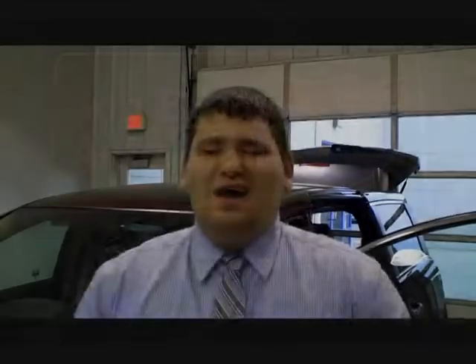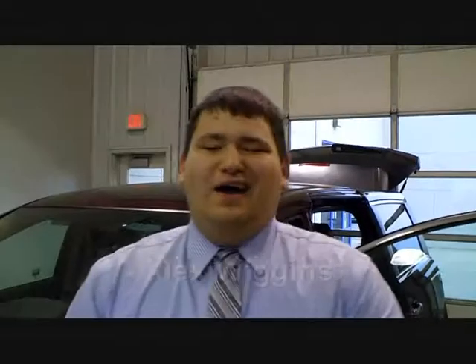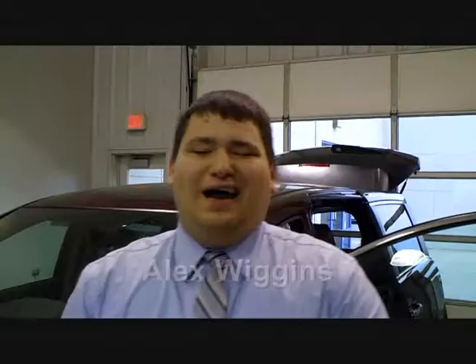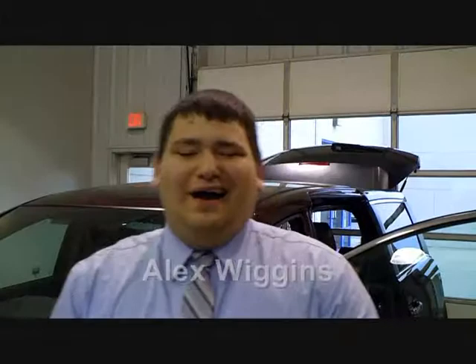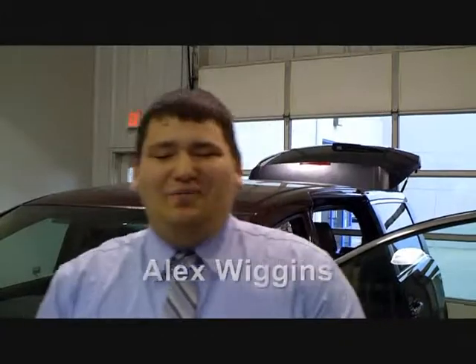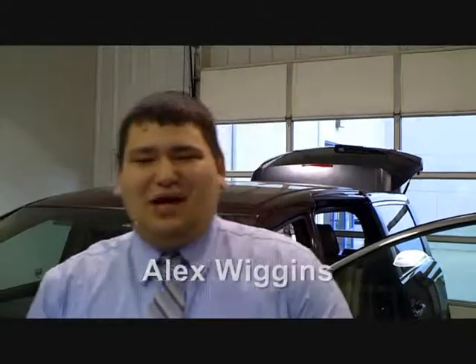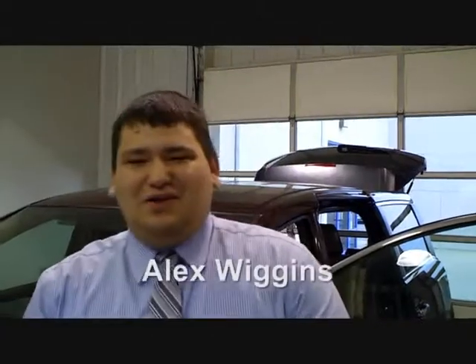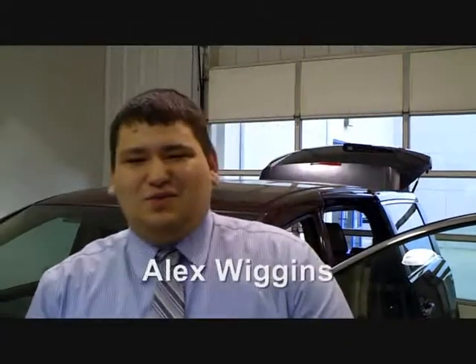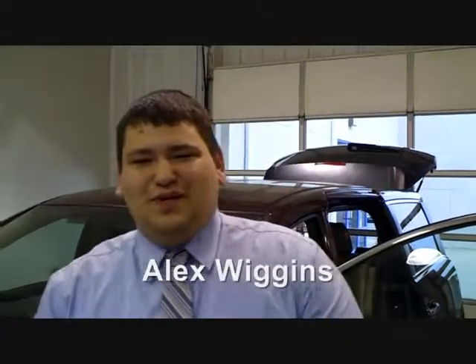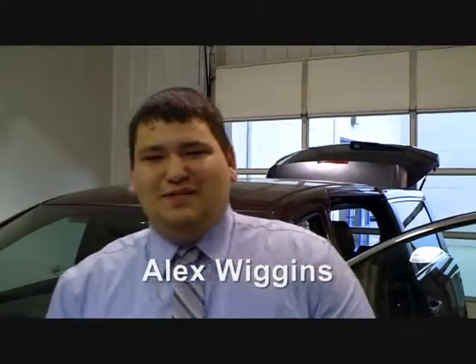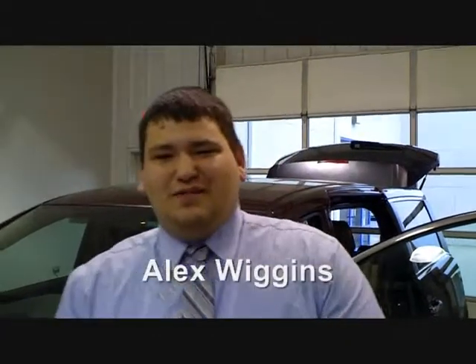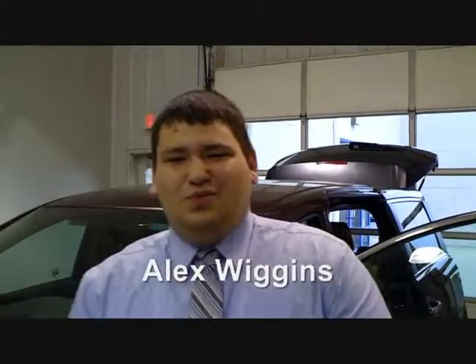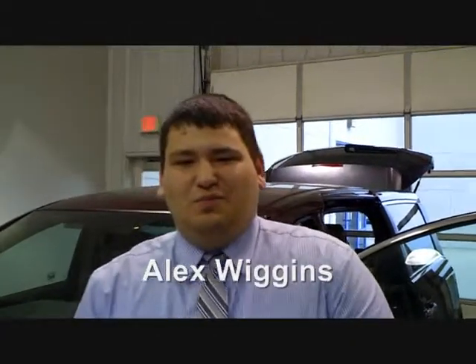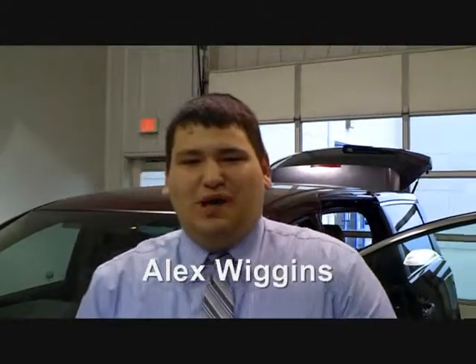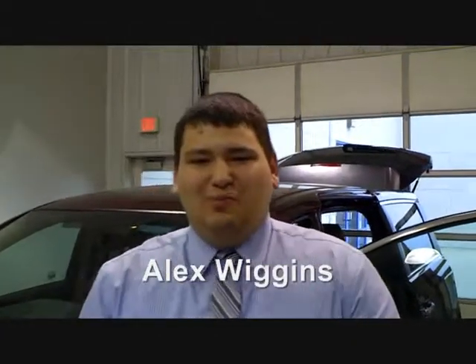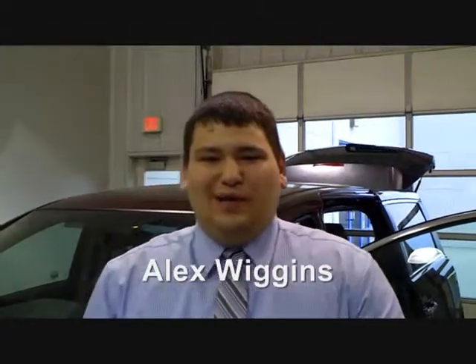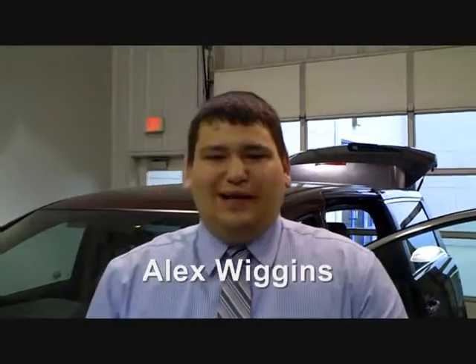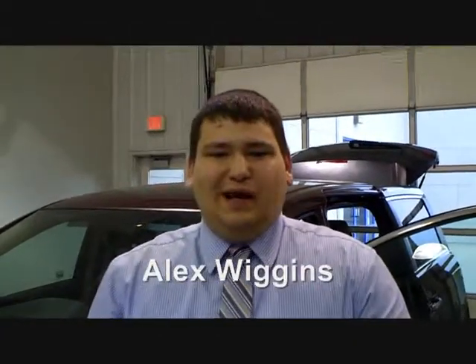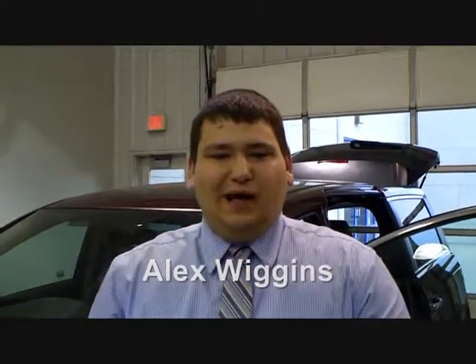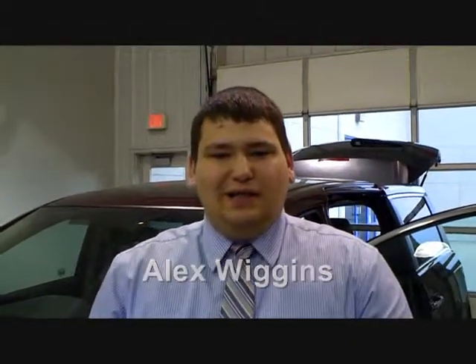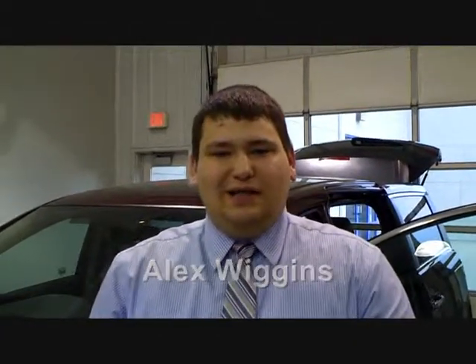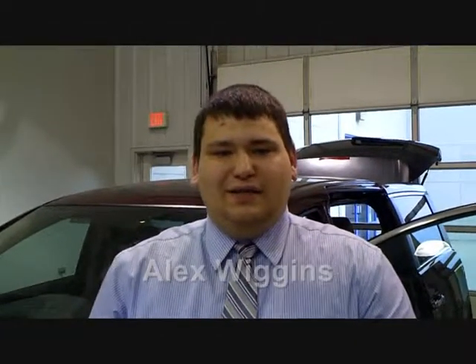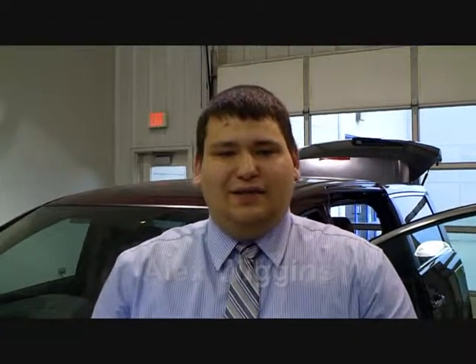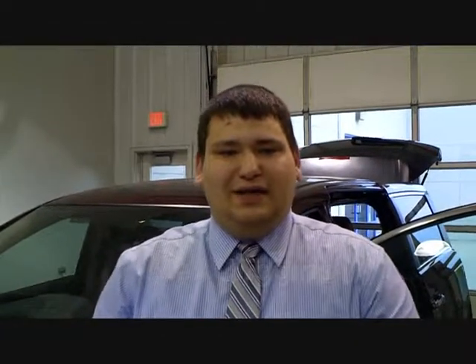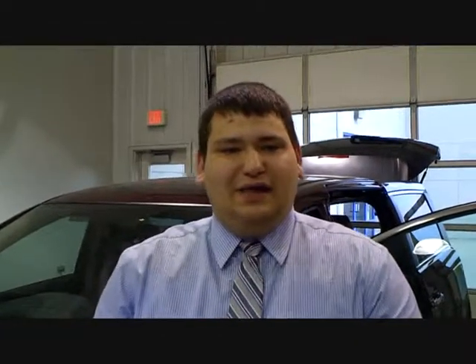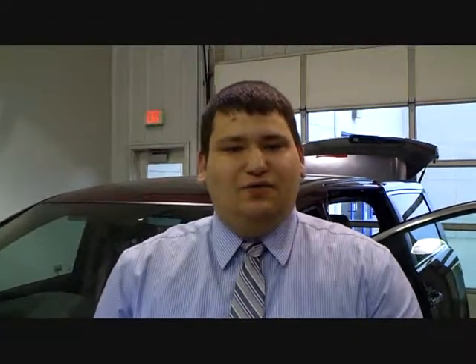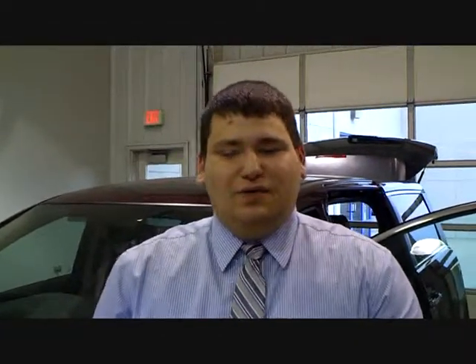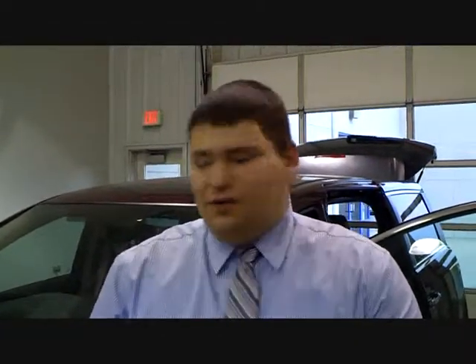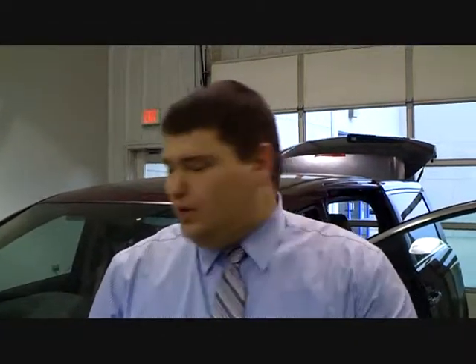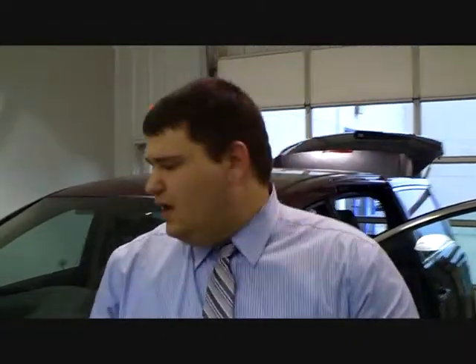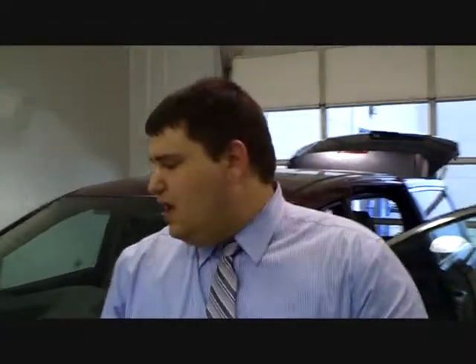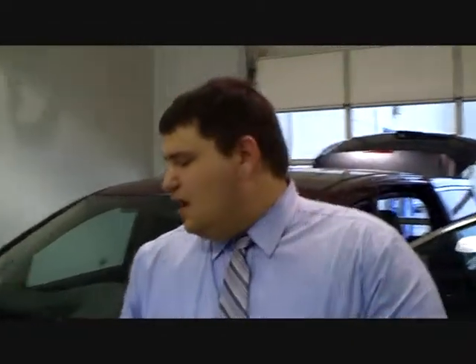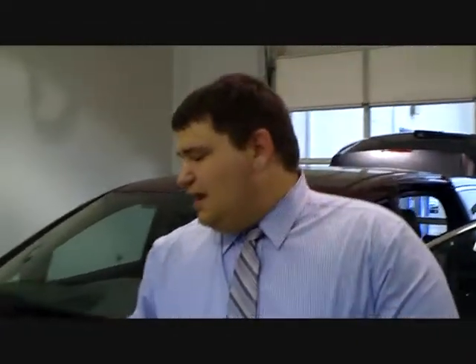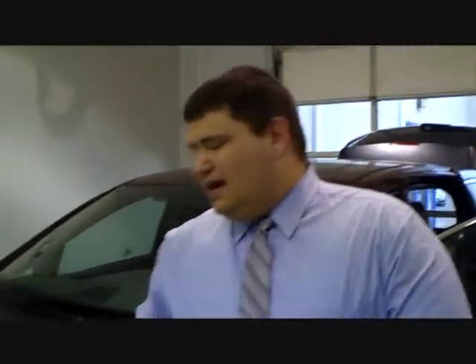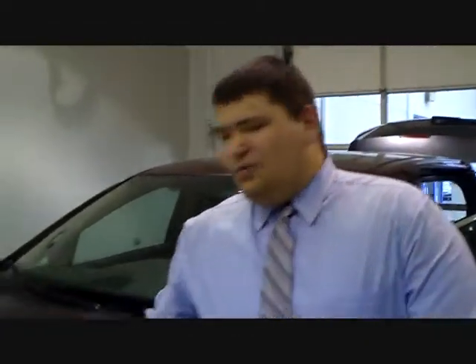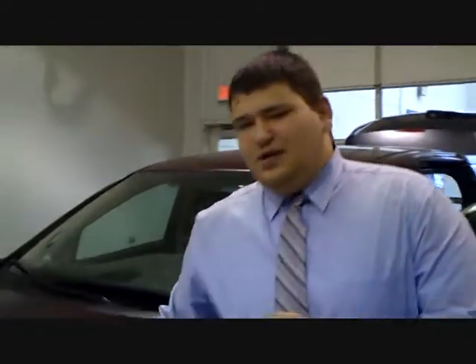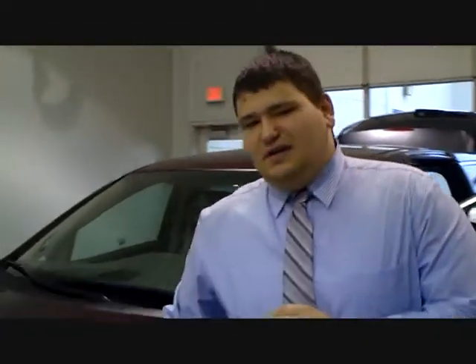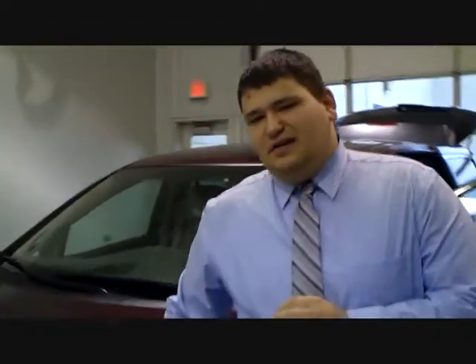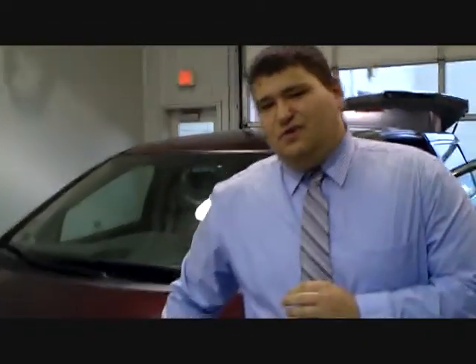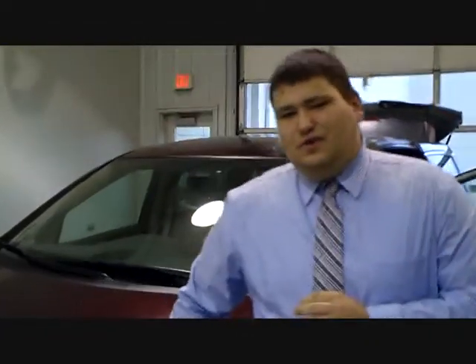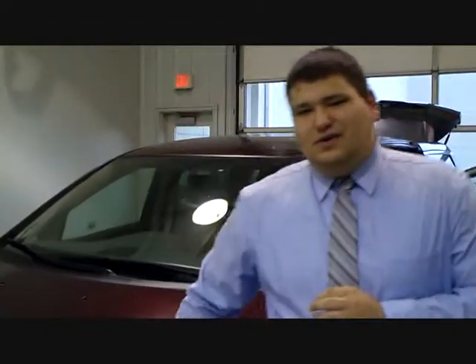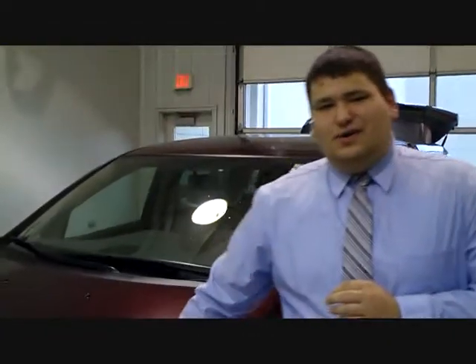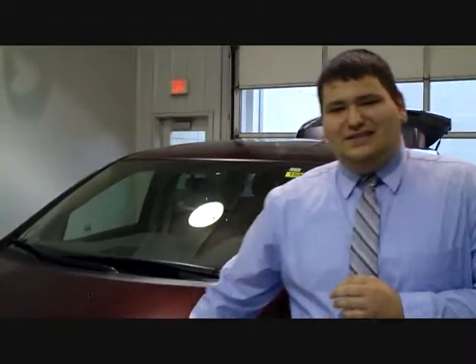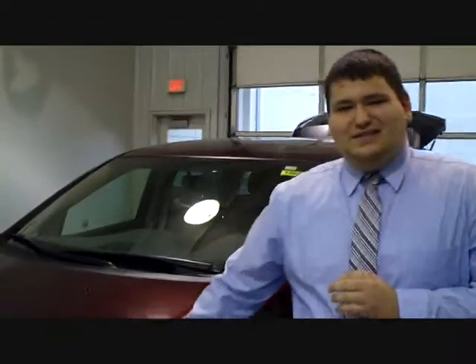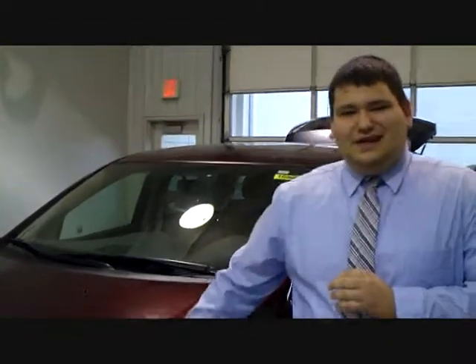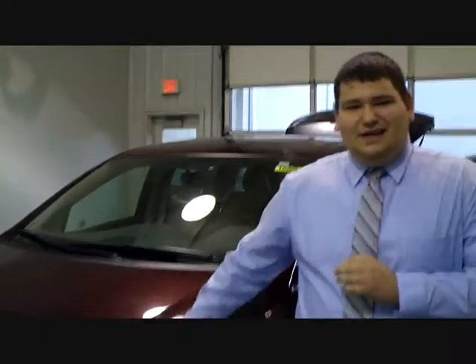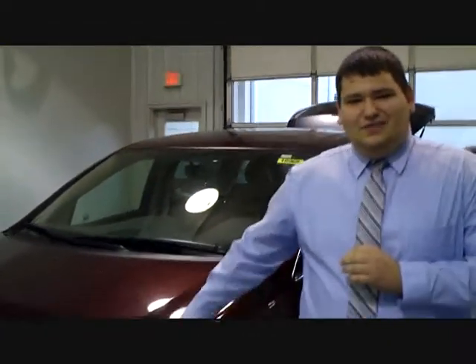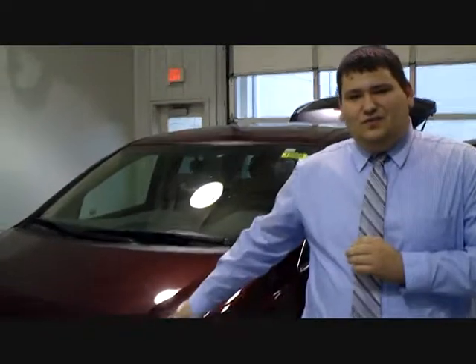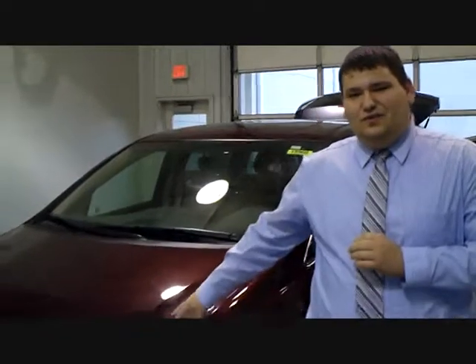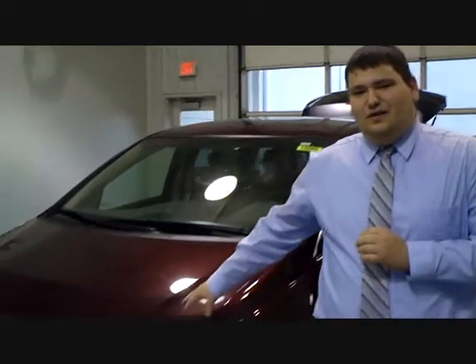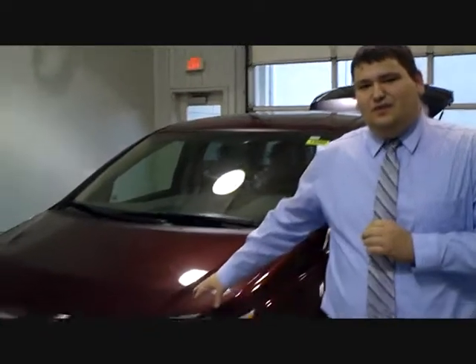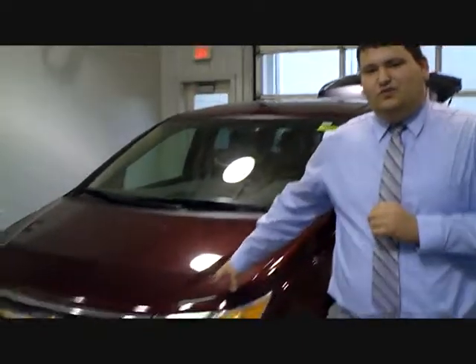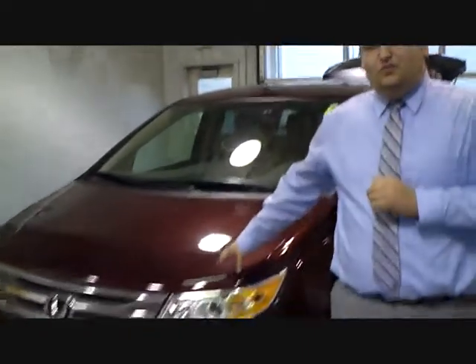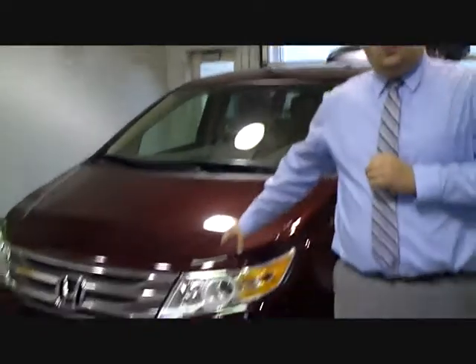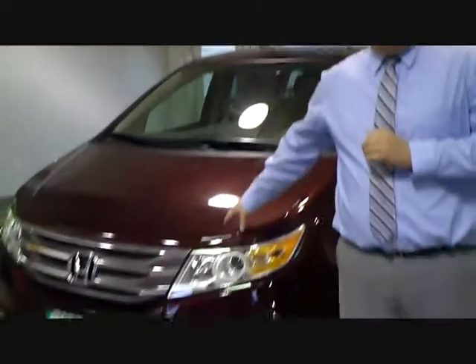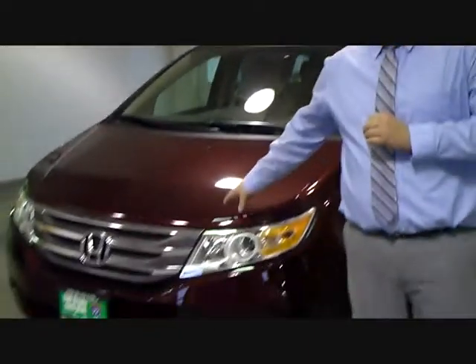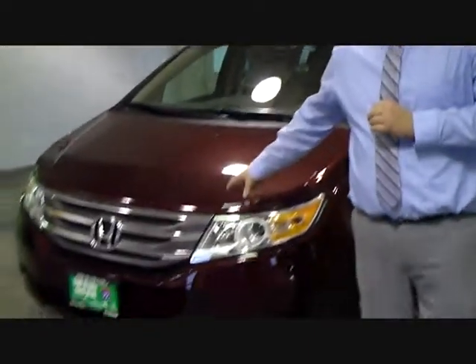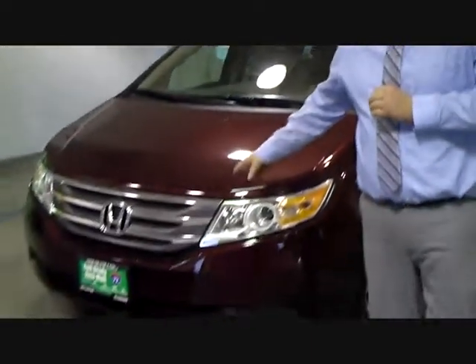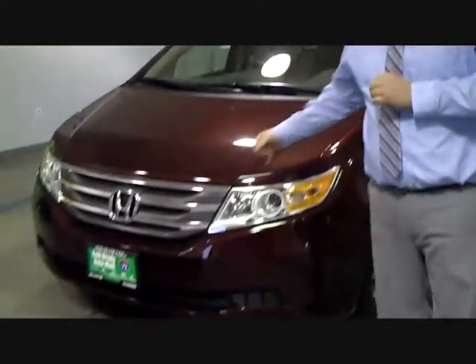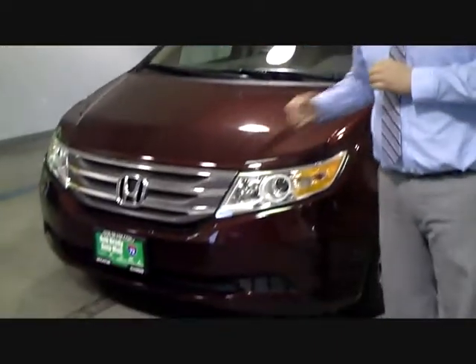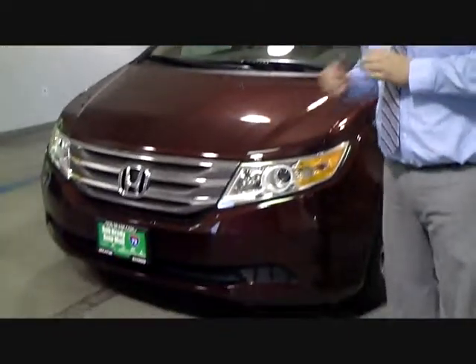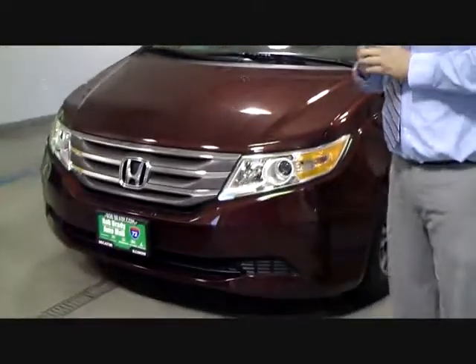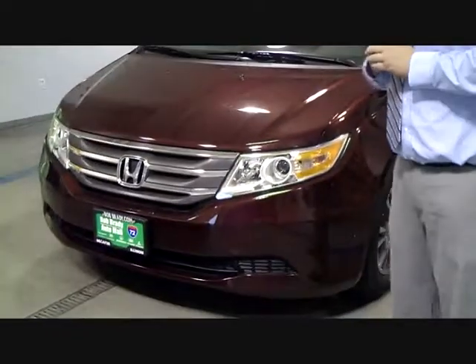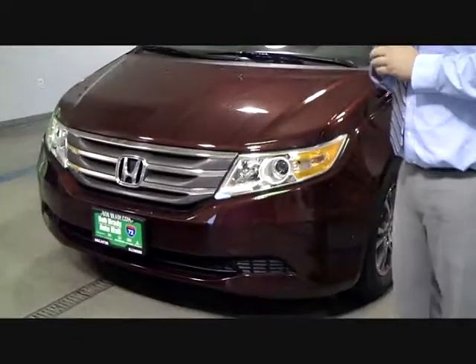Hi, I'm Alex Wiggins. I'm with Bob Brady Honda here in Decatur, Illinois, and I wanted to give you a little insight into the 2013 Honda Odyssey.